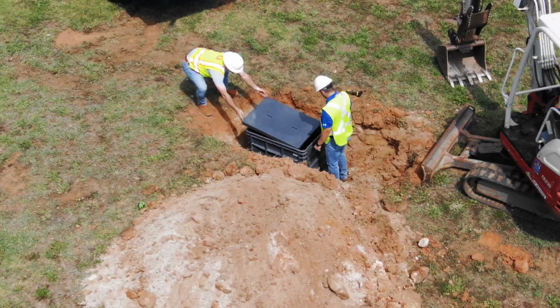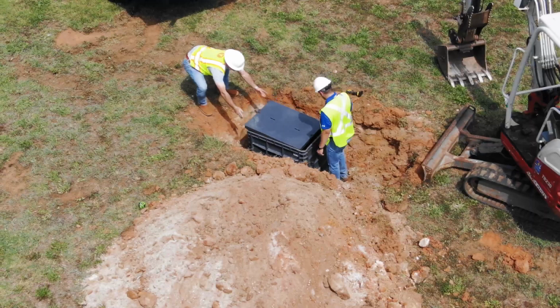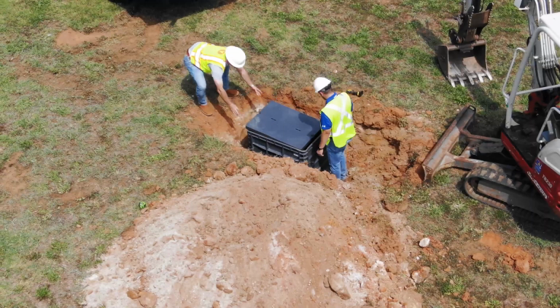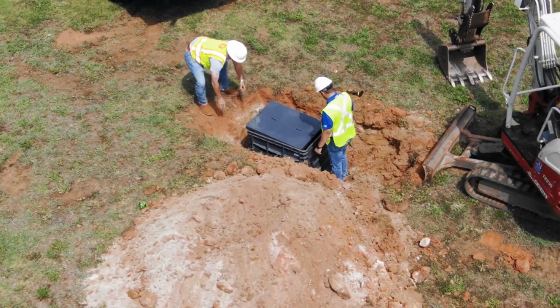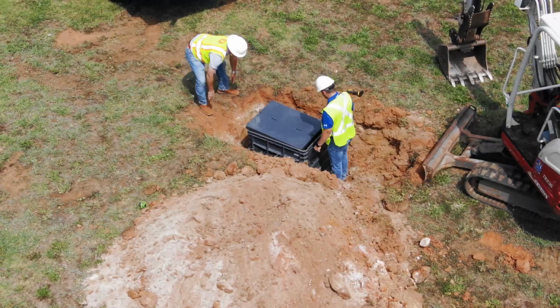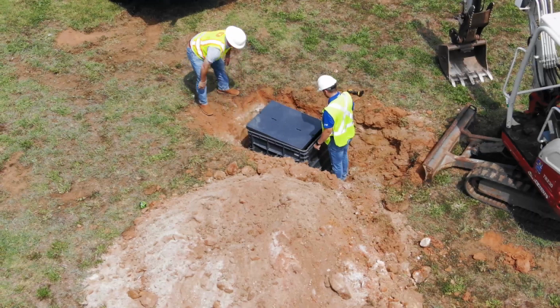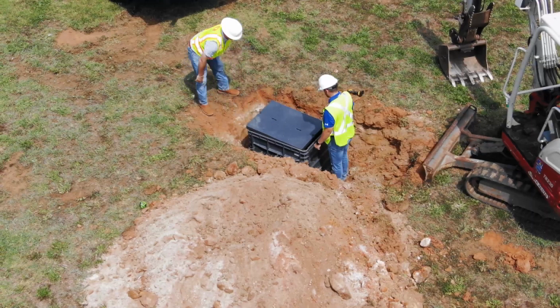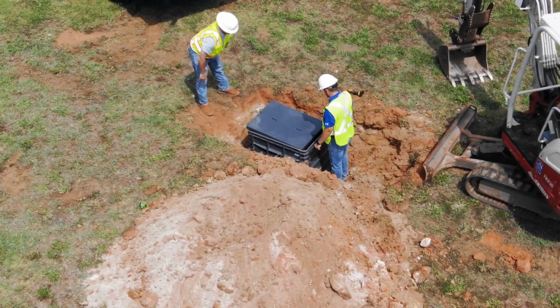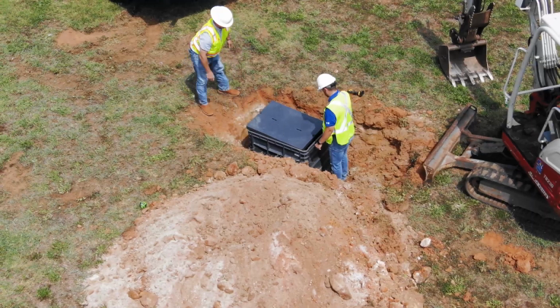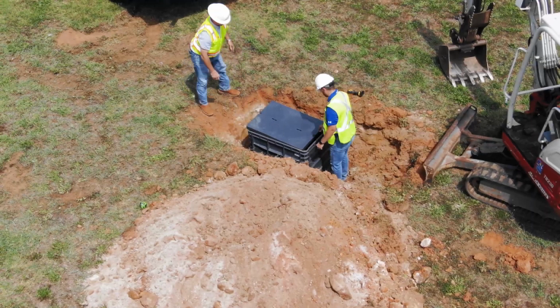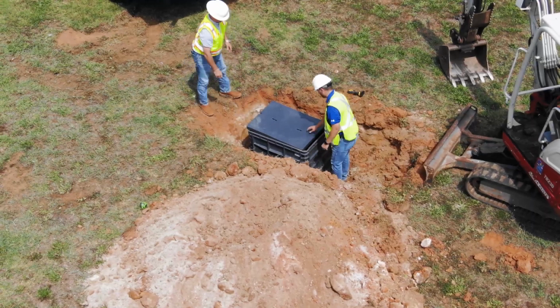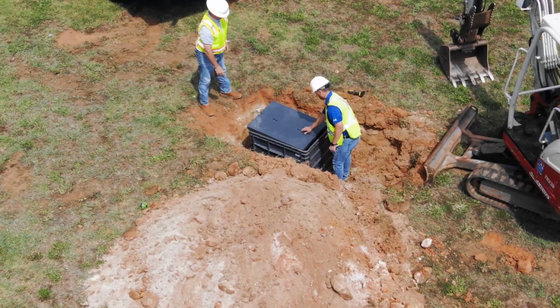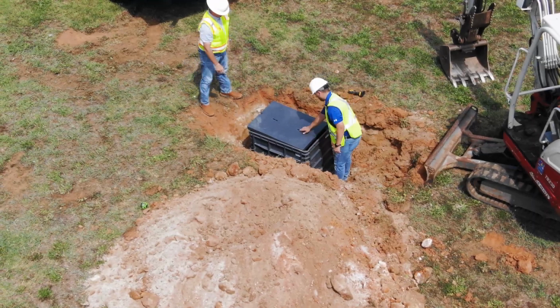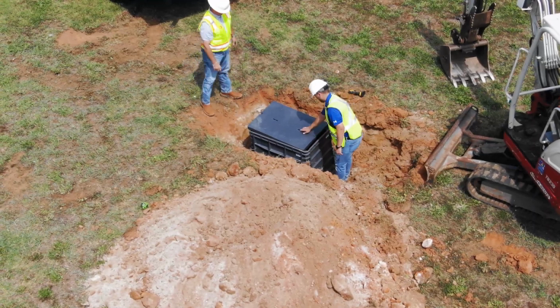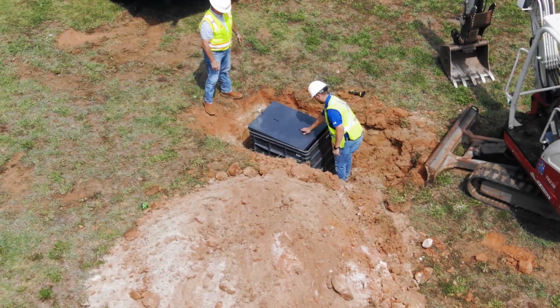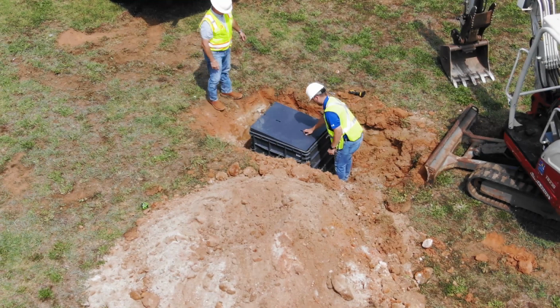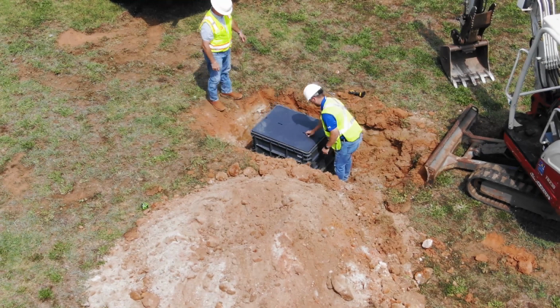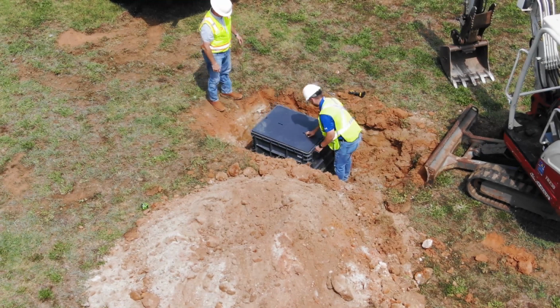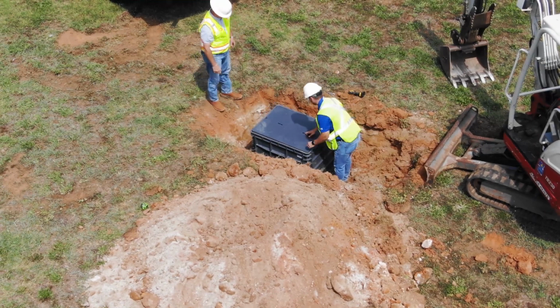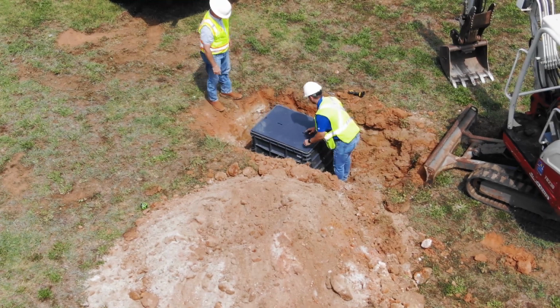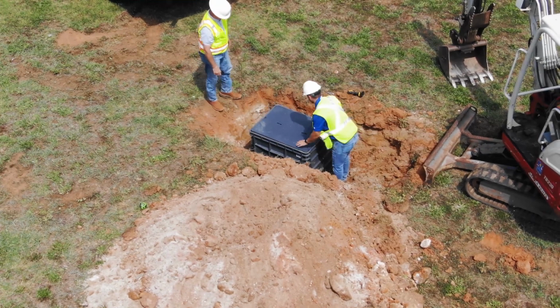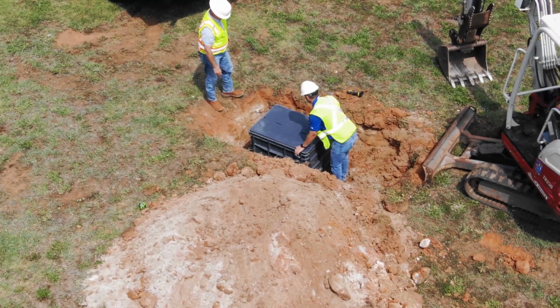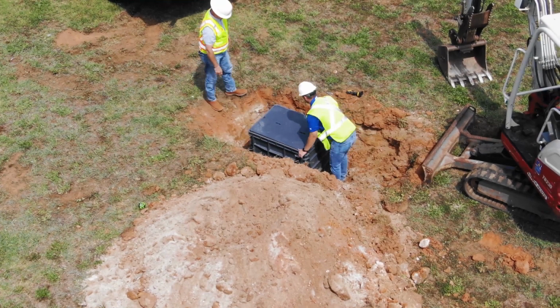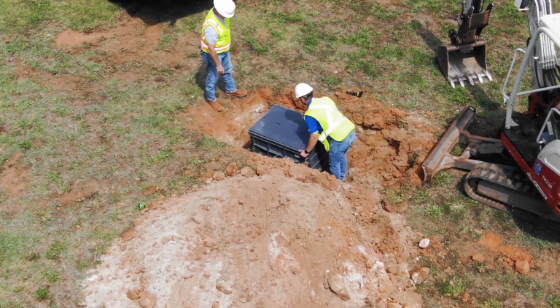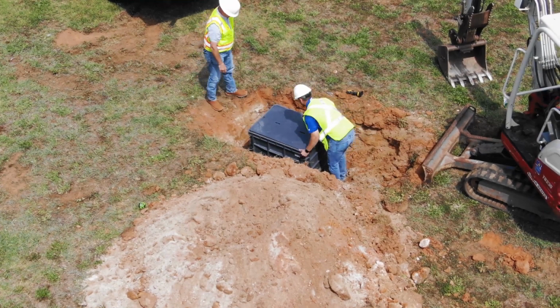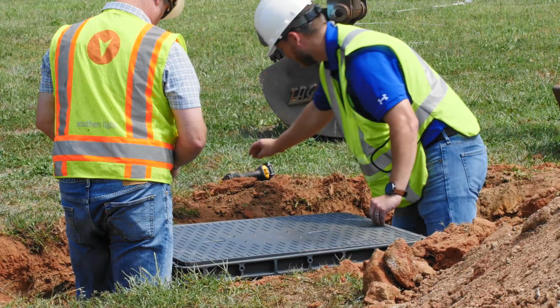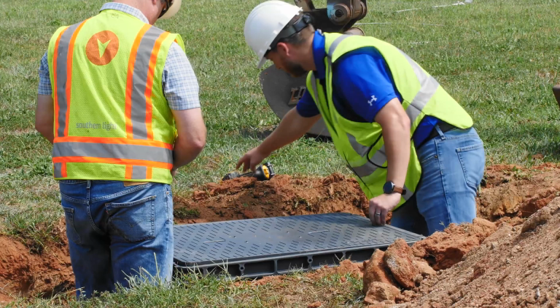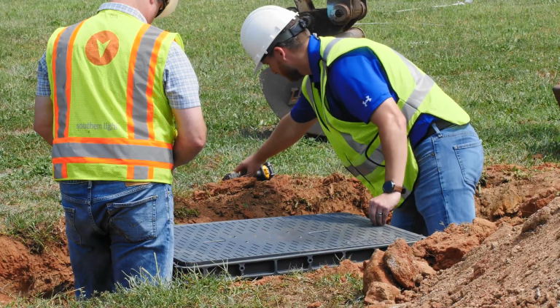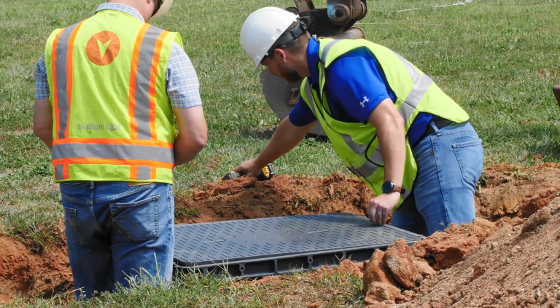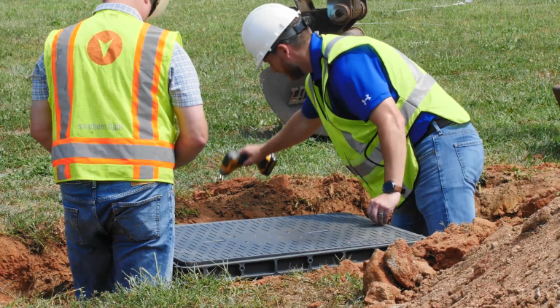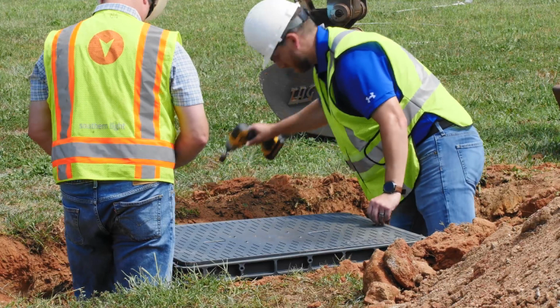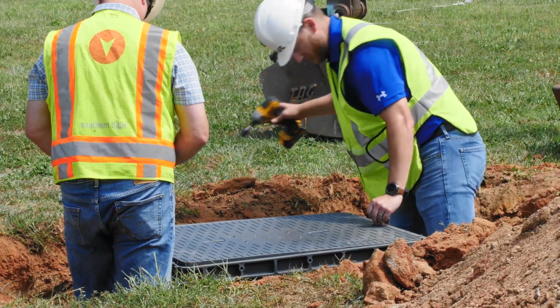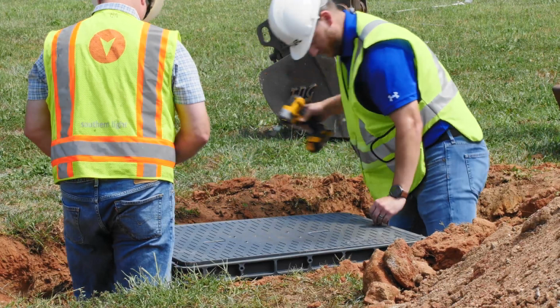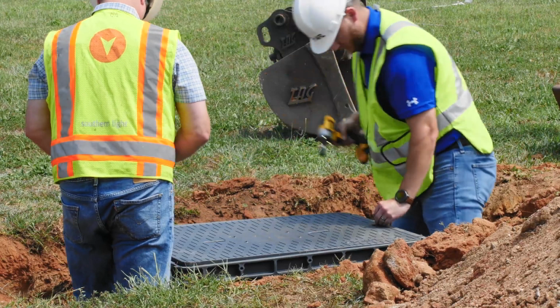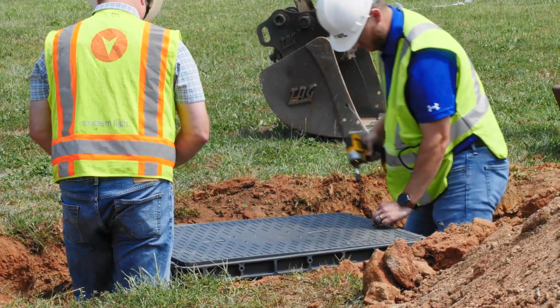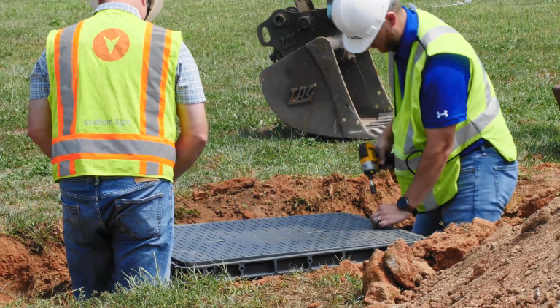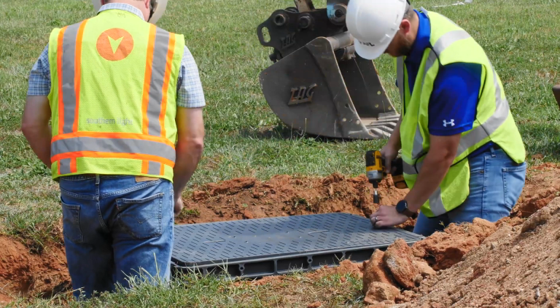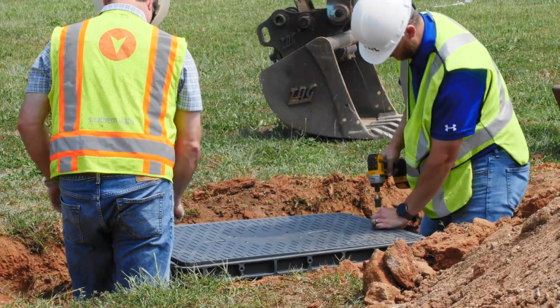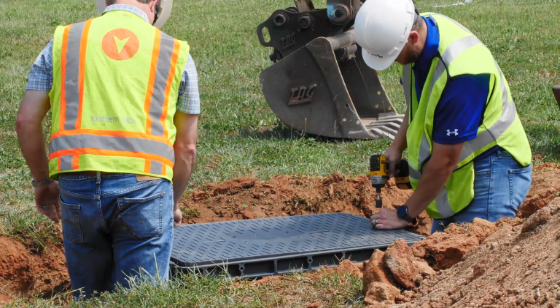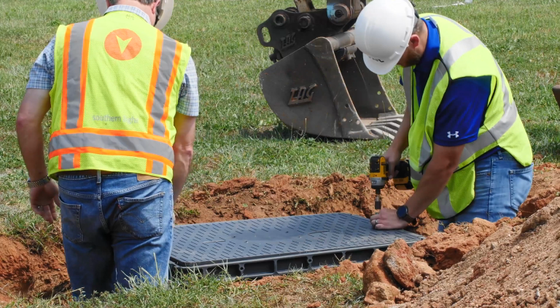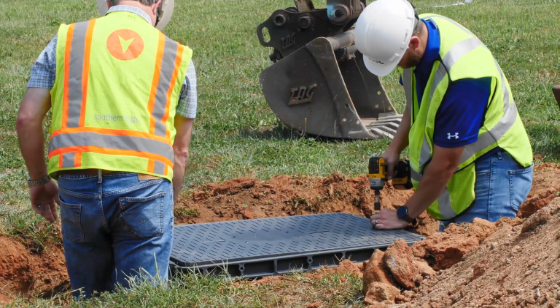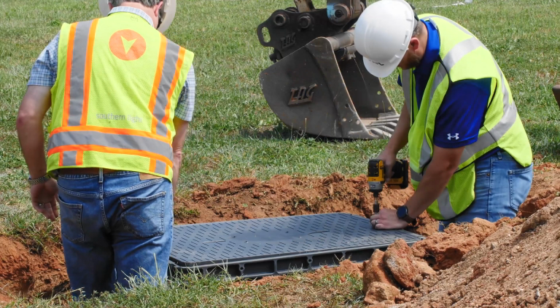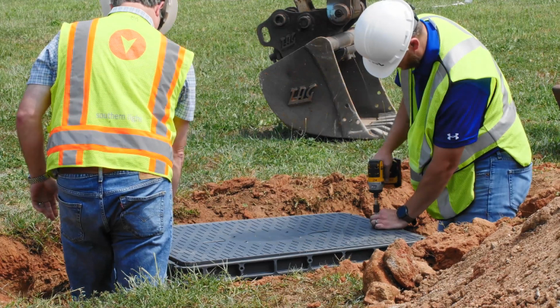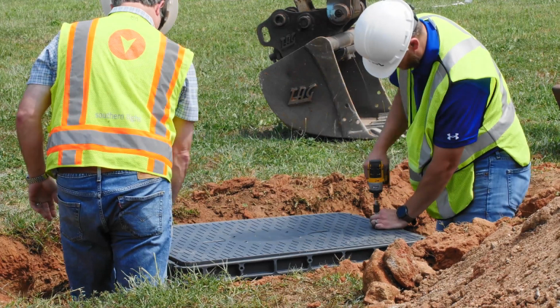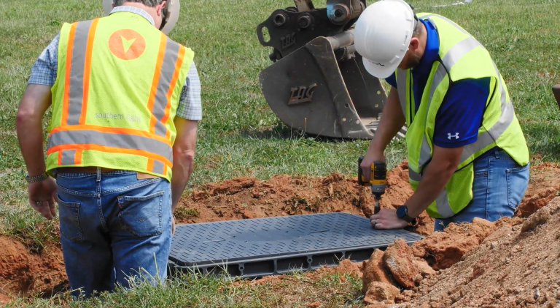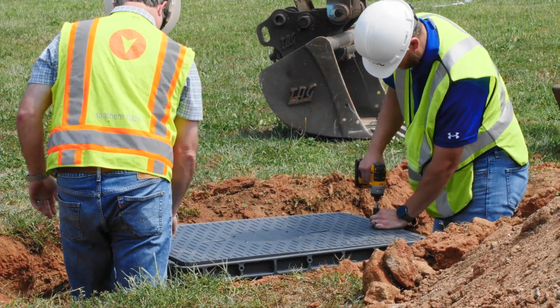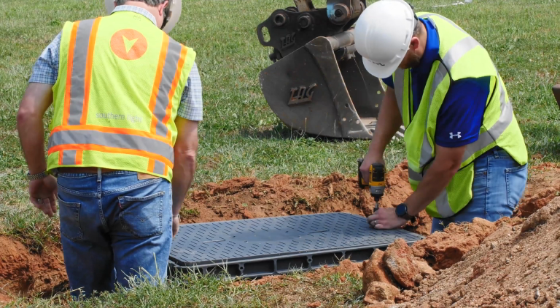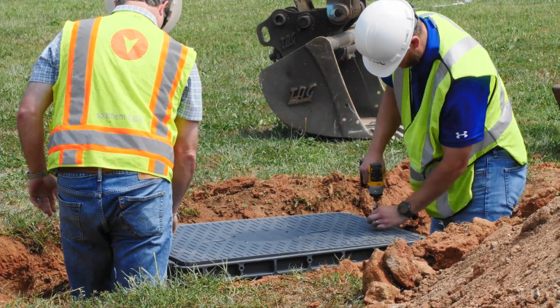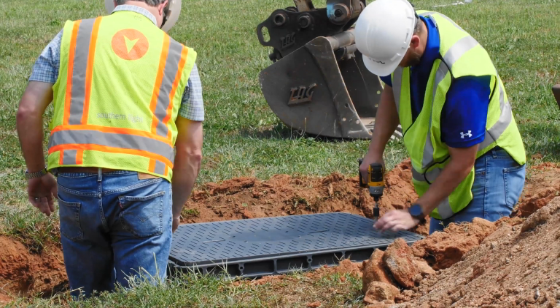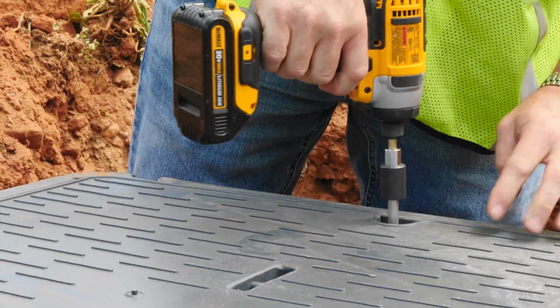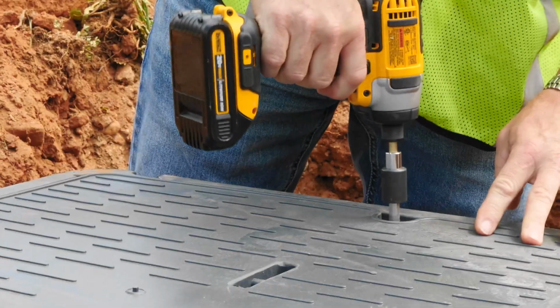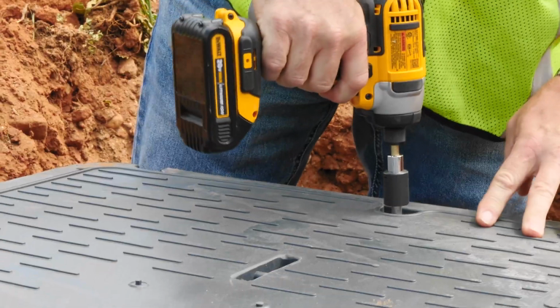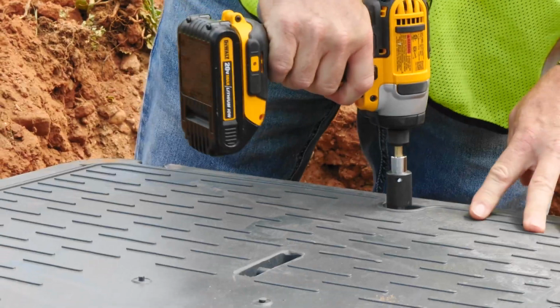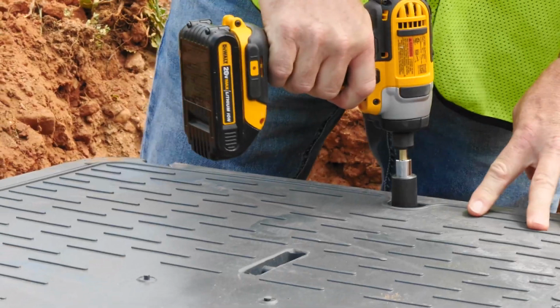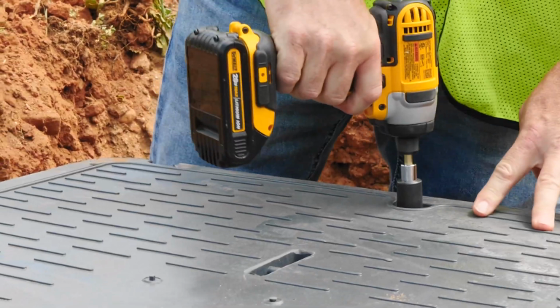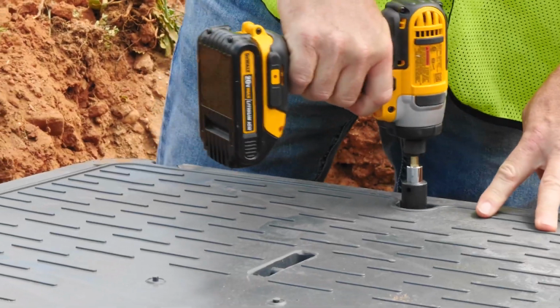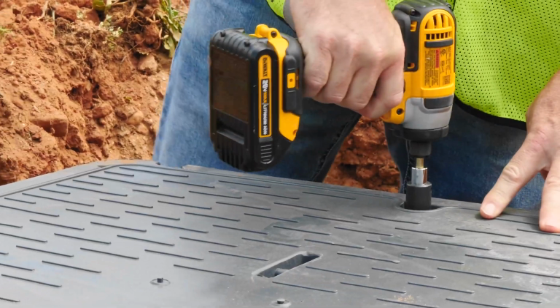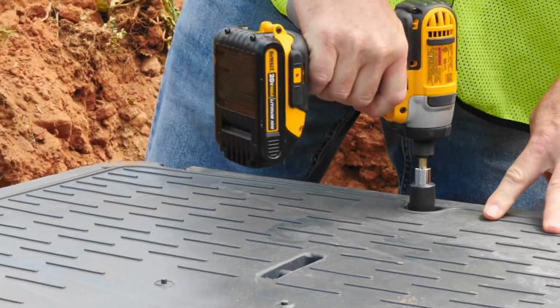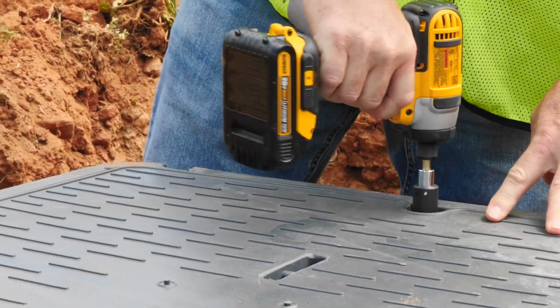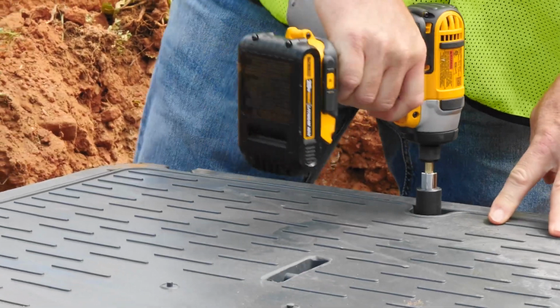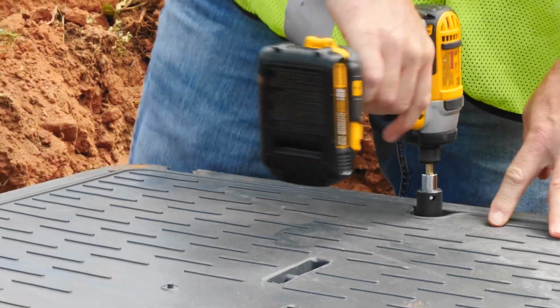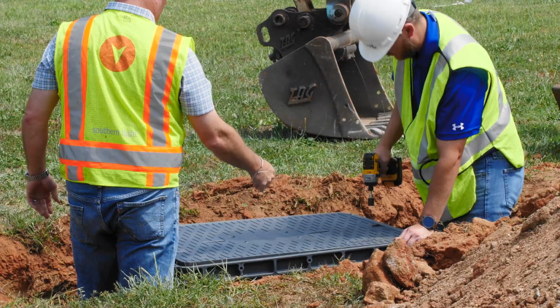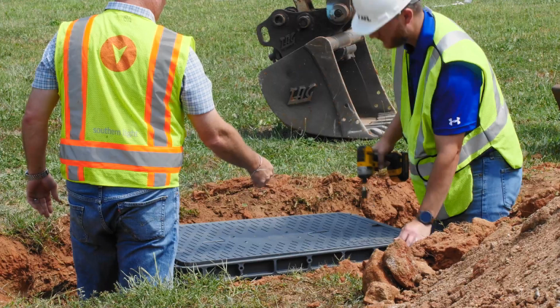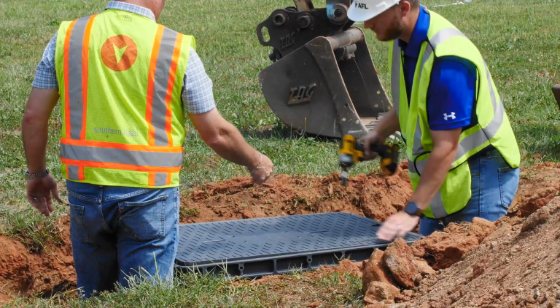Install the lid and lid bolts. We recommend the use of an impact drill to secure the lid properly, ensuring that the lid is flush with the height of the base.